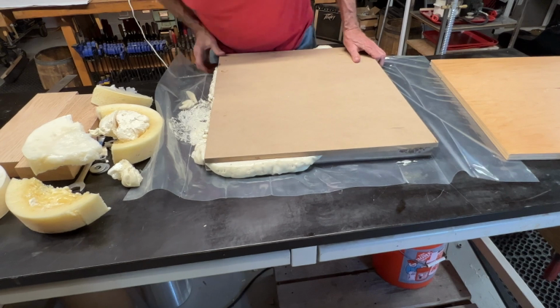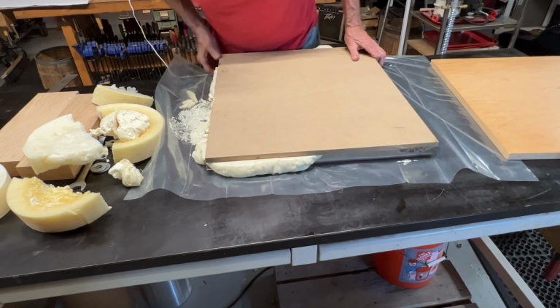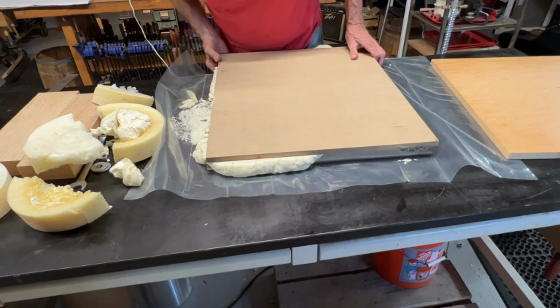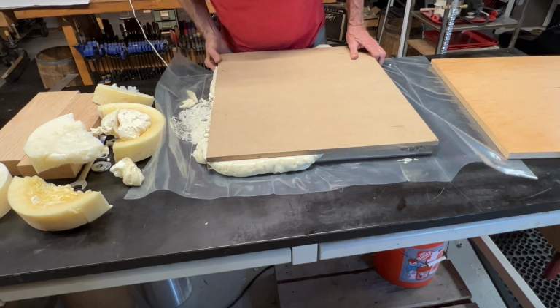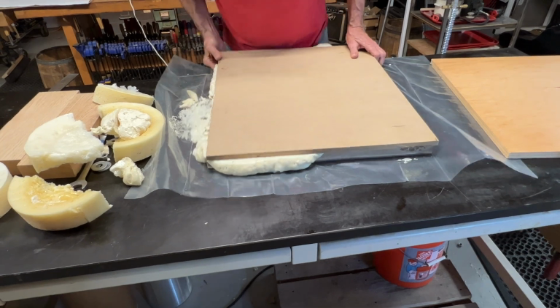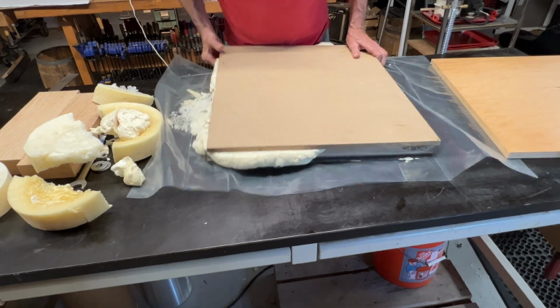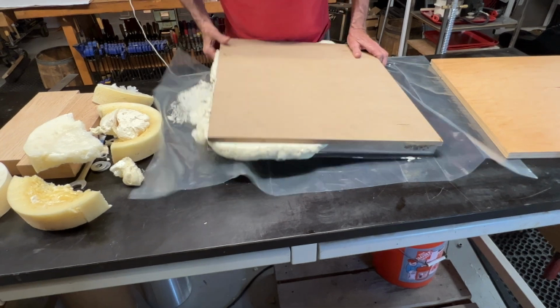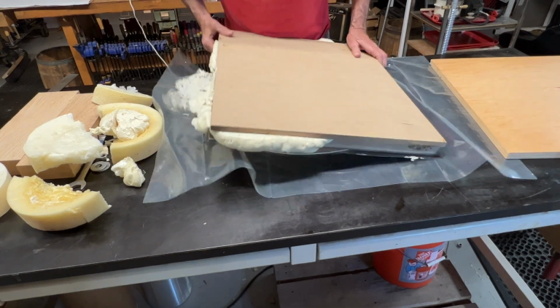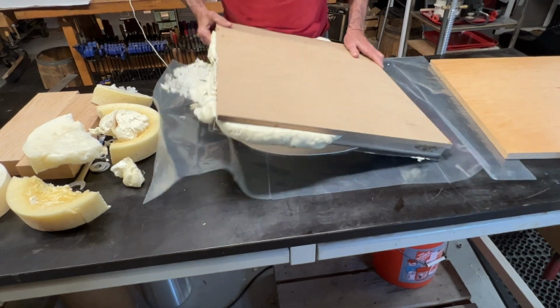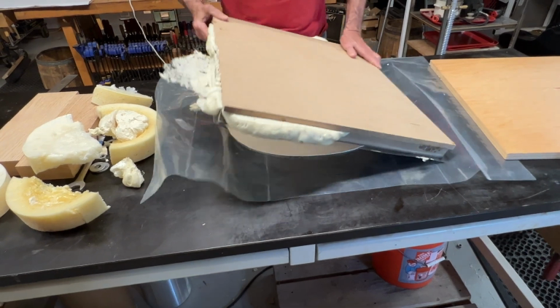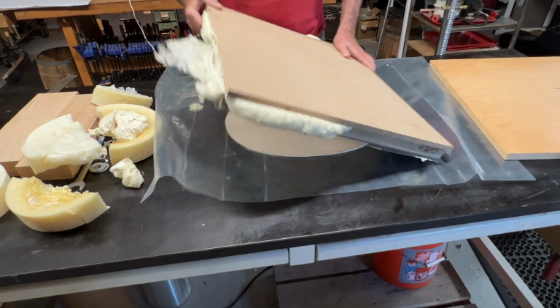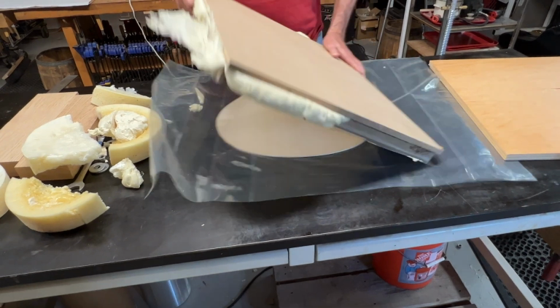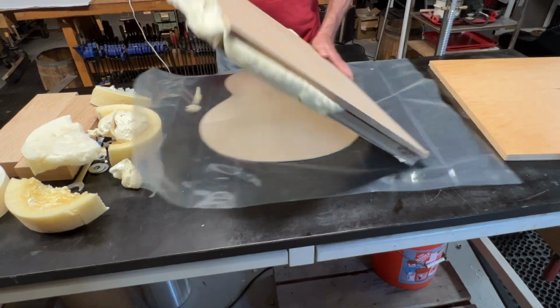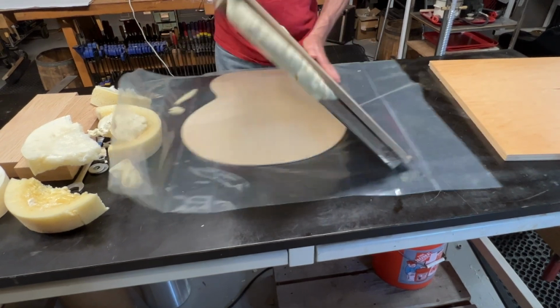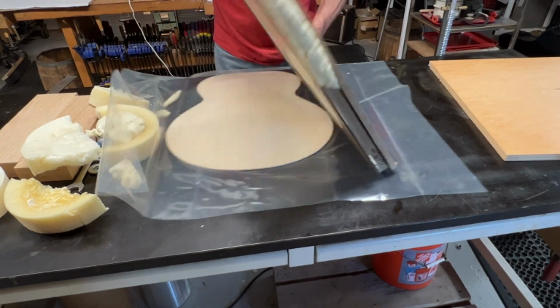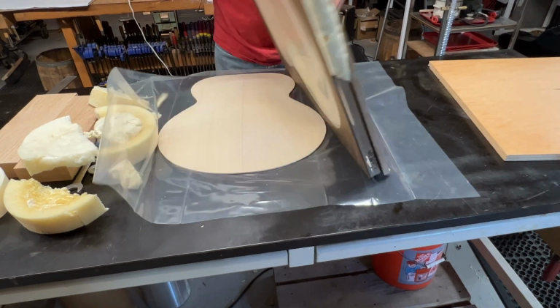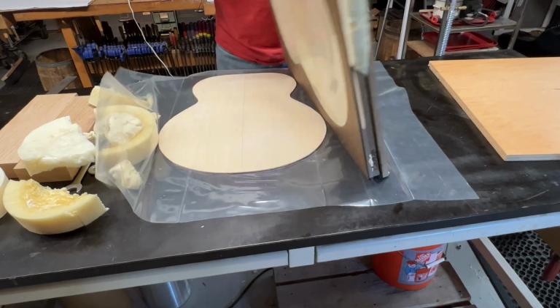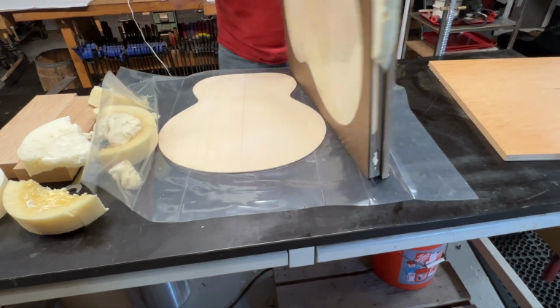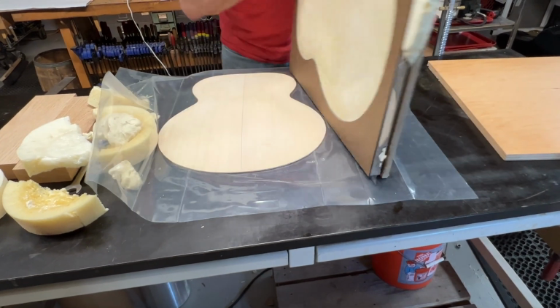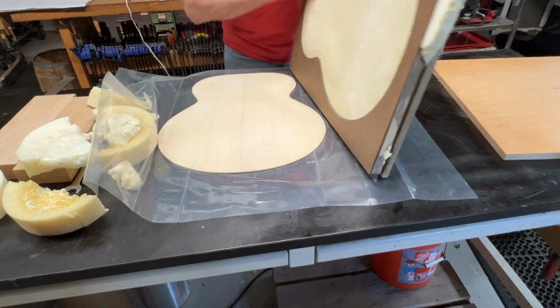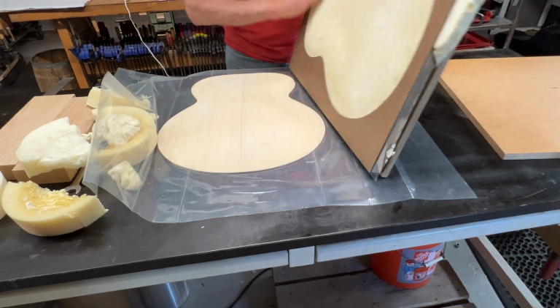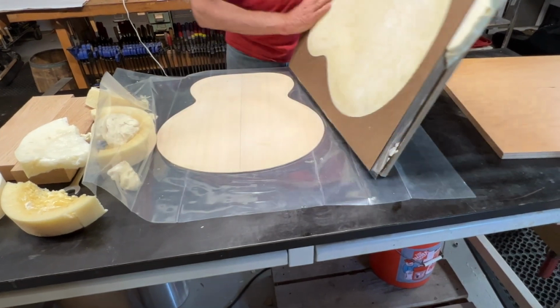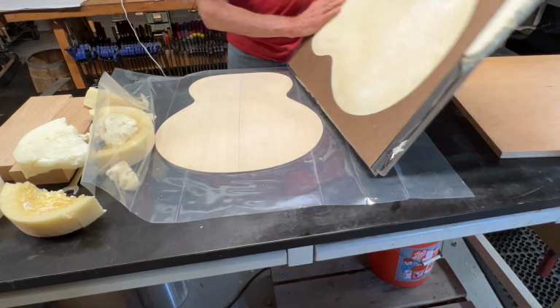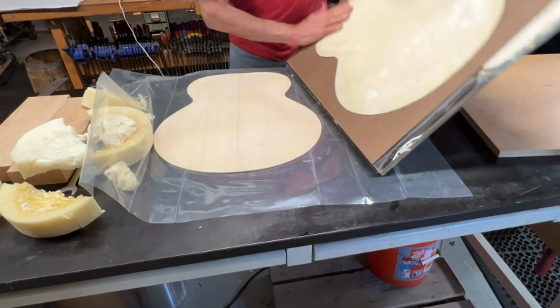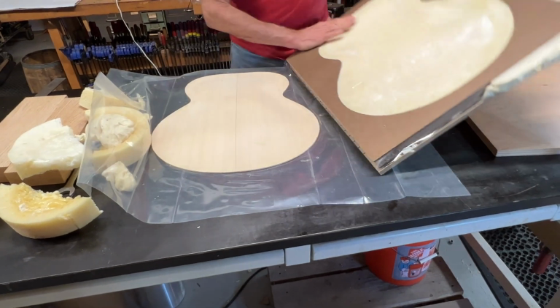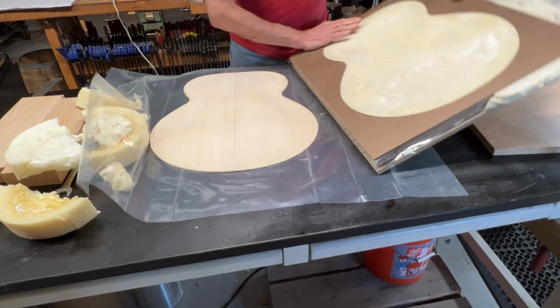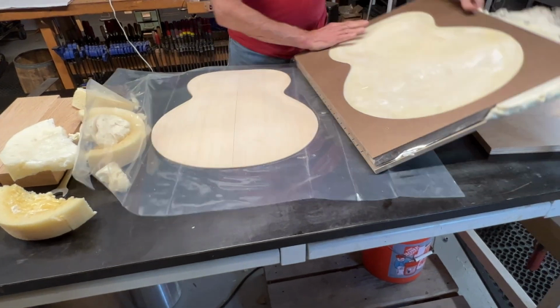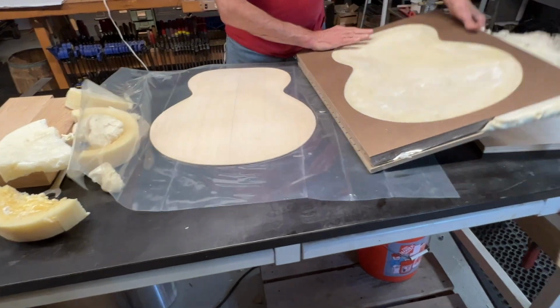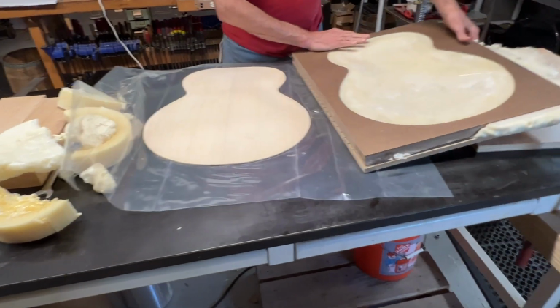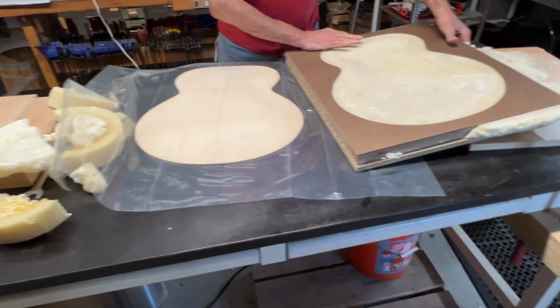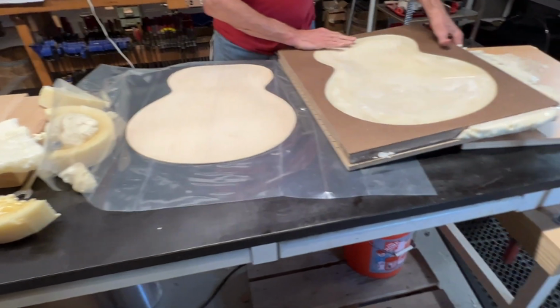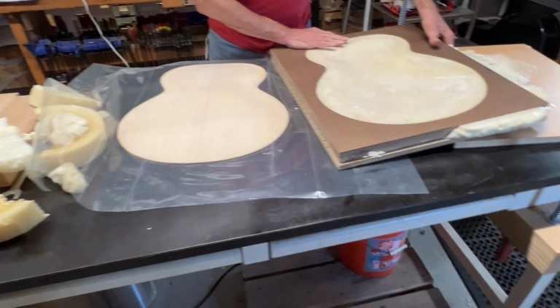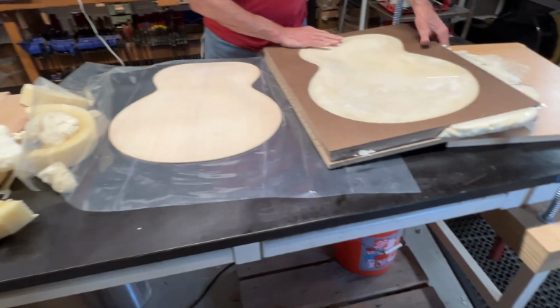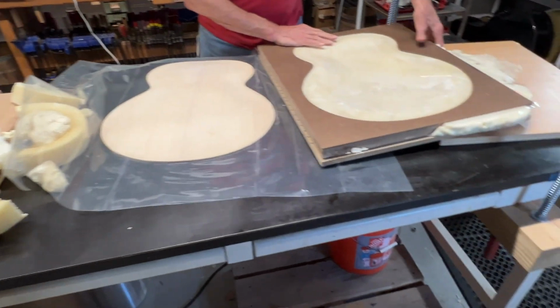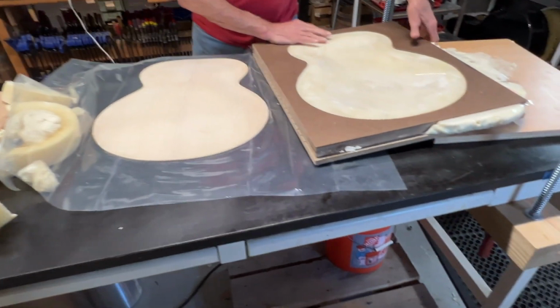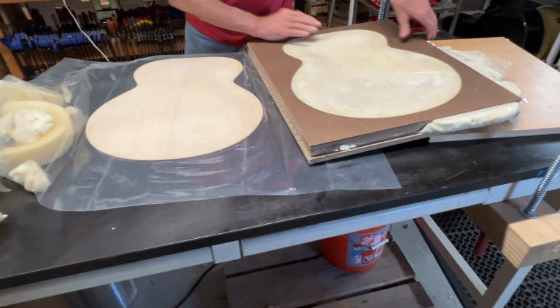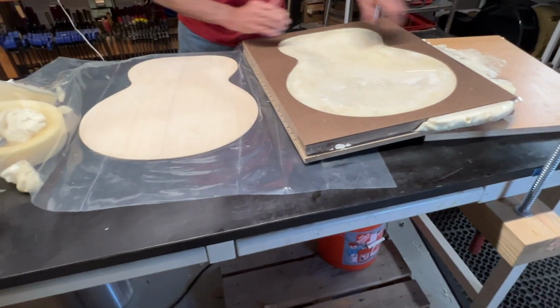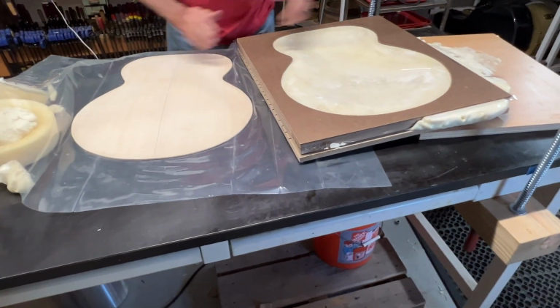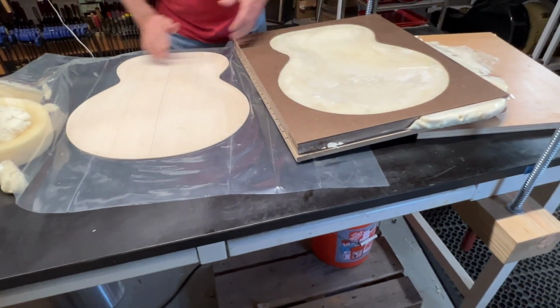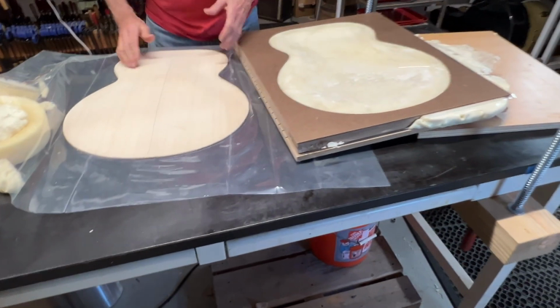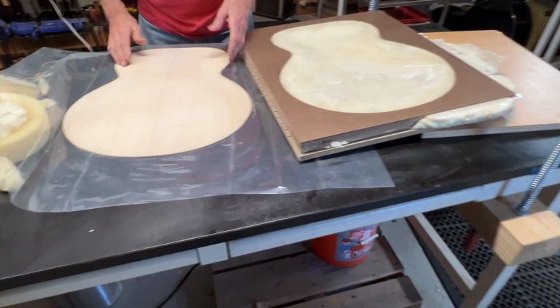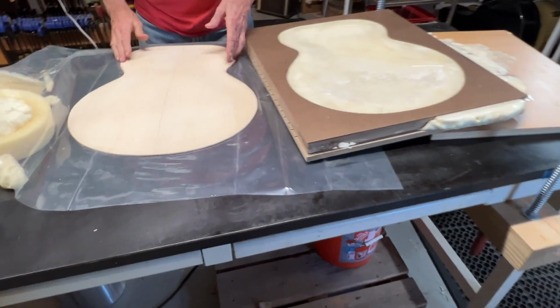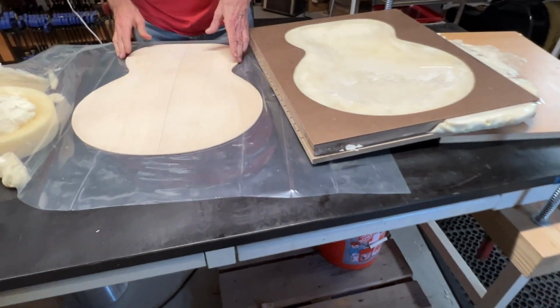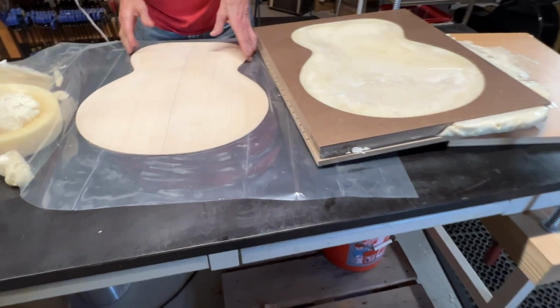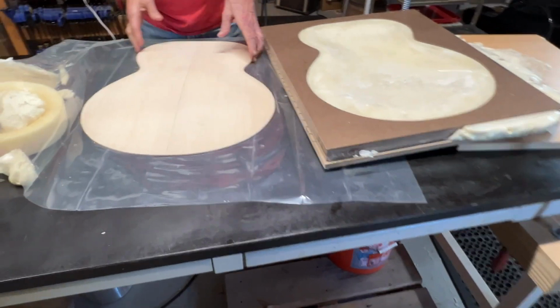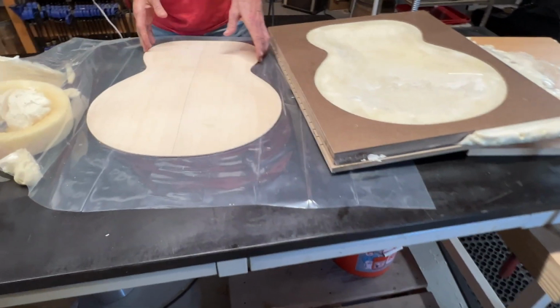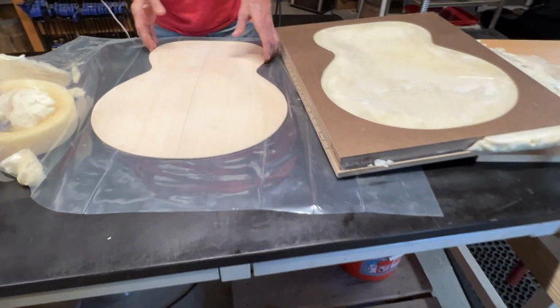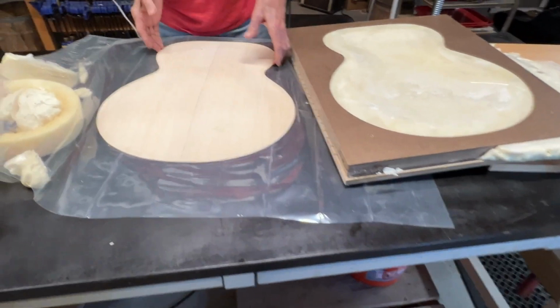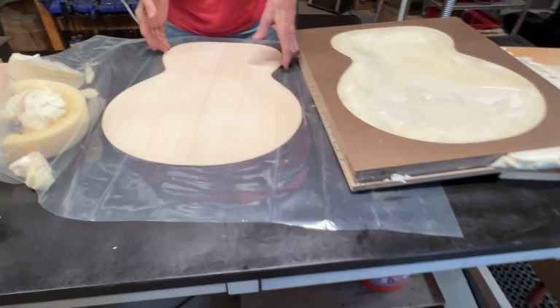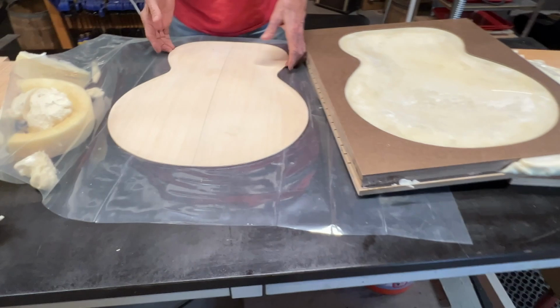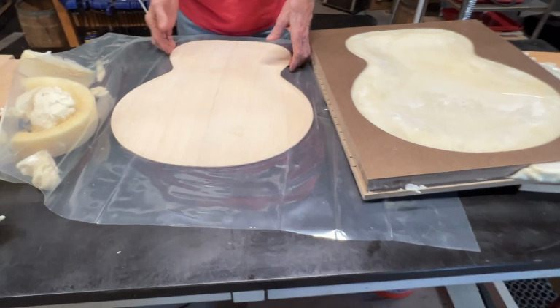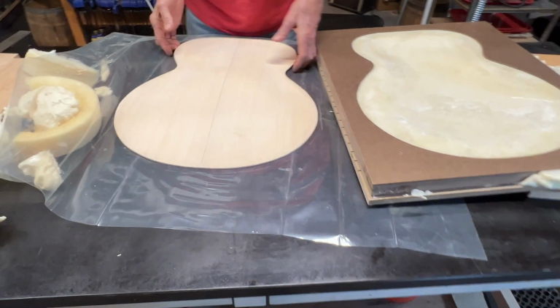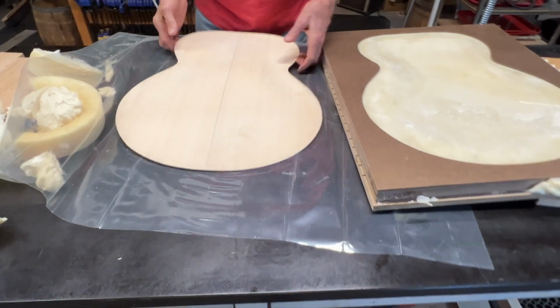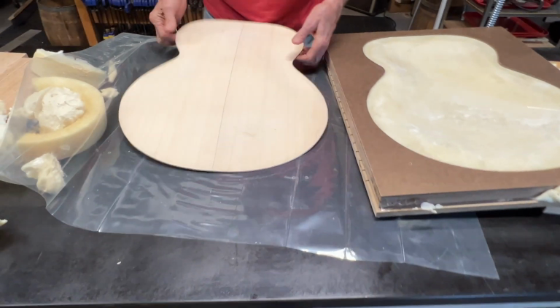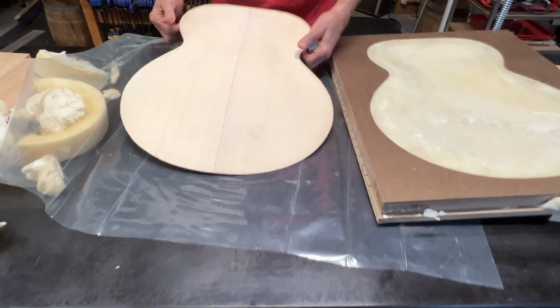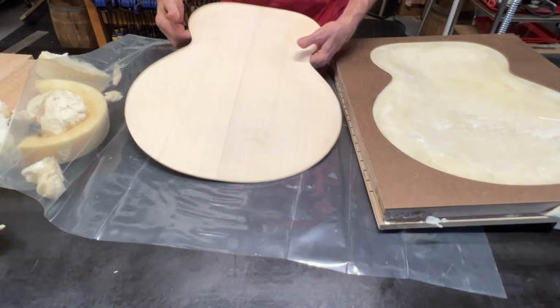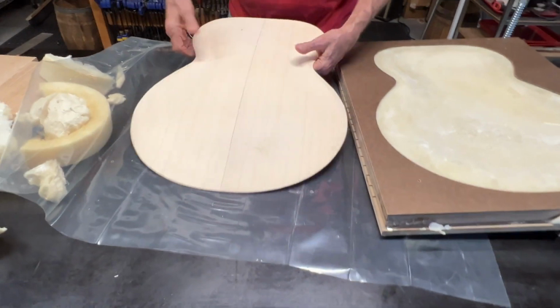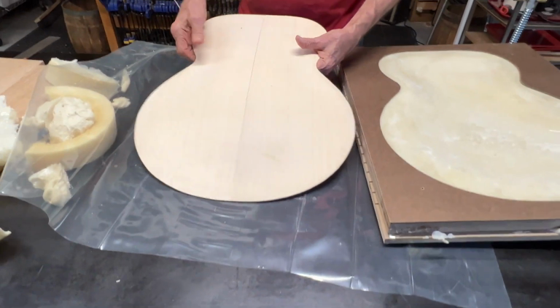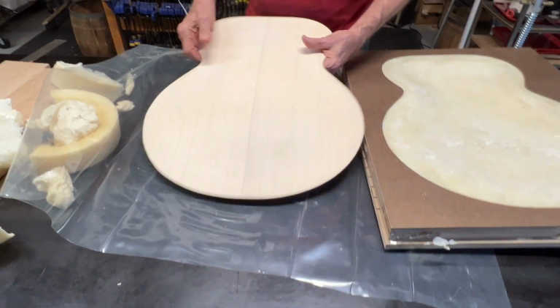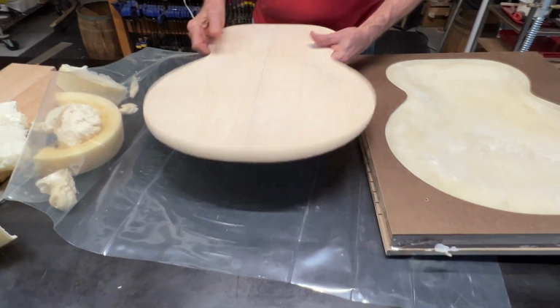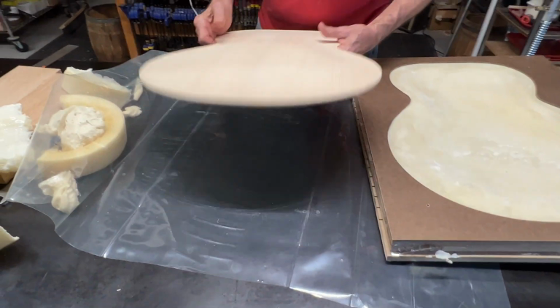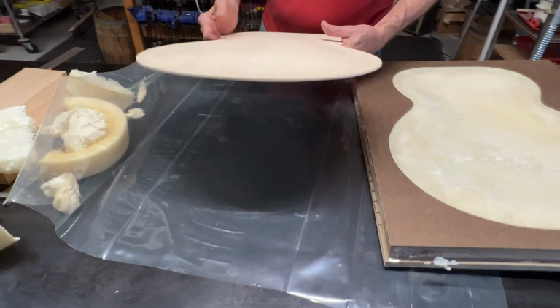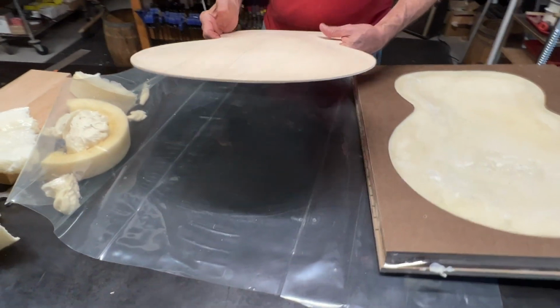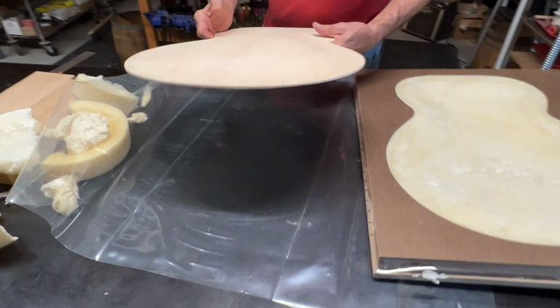A moment of truth. At least we didn't bond our top to anything — that's always good.